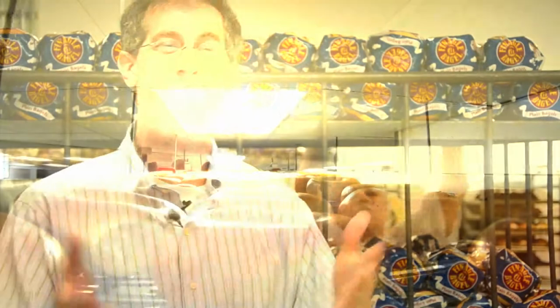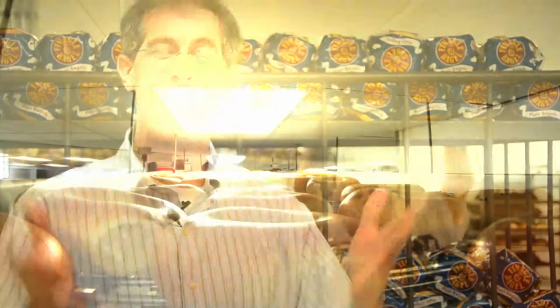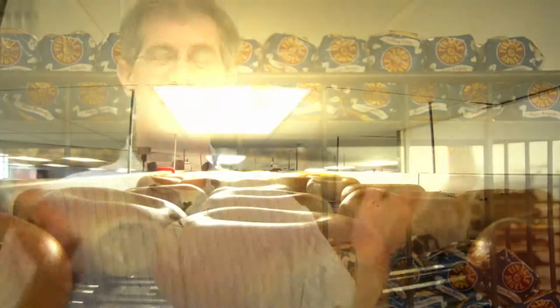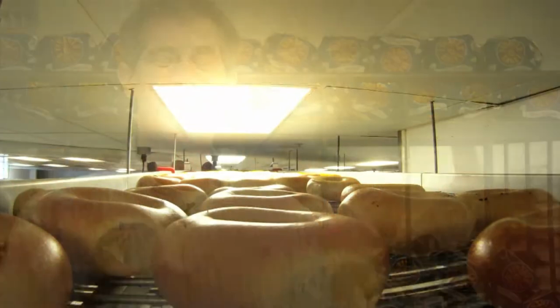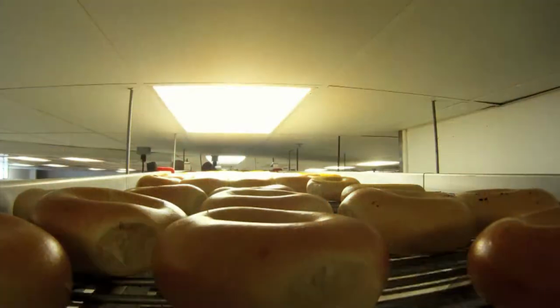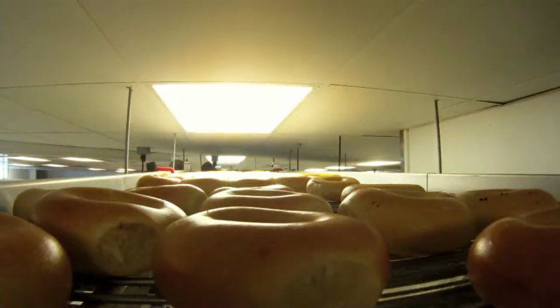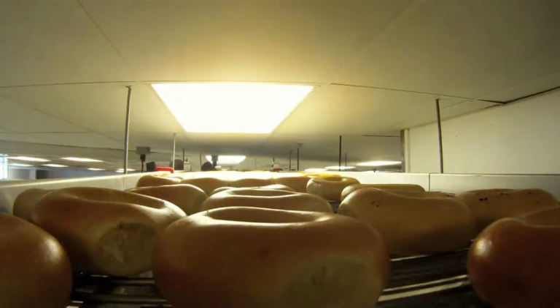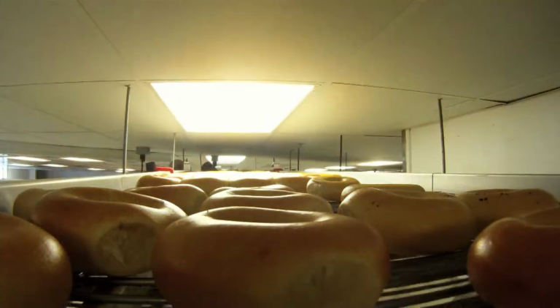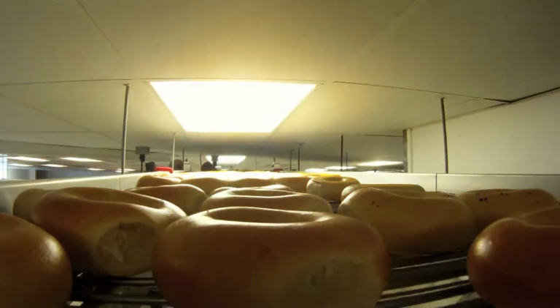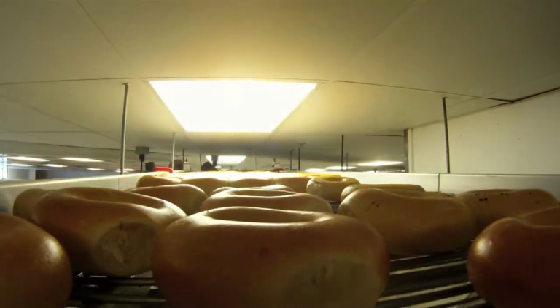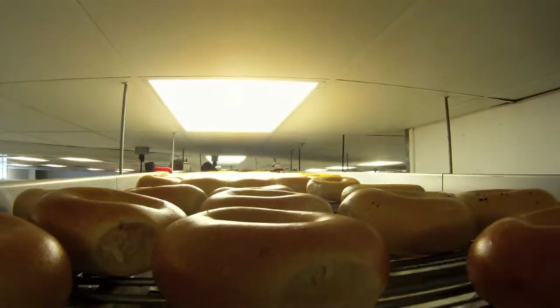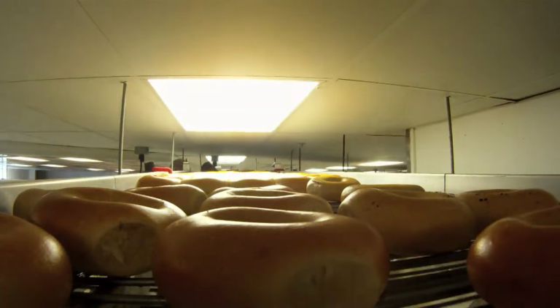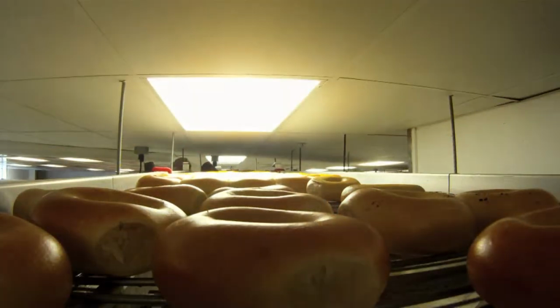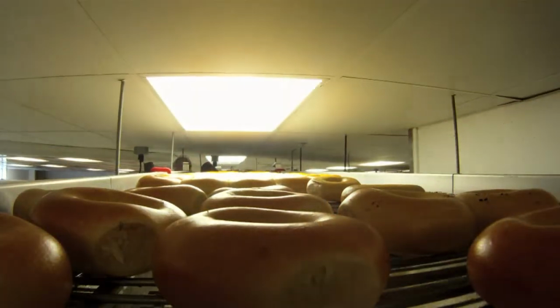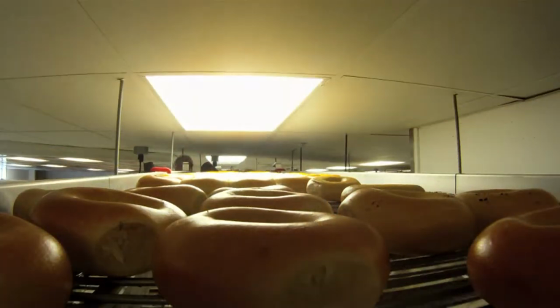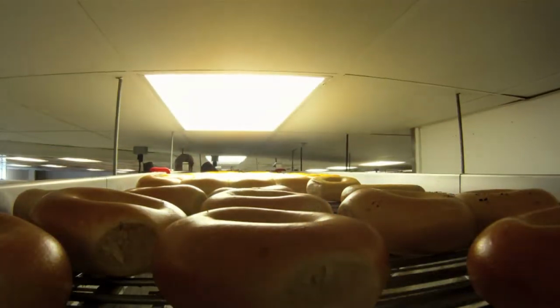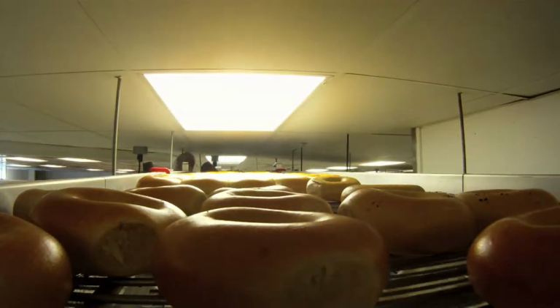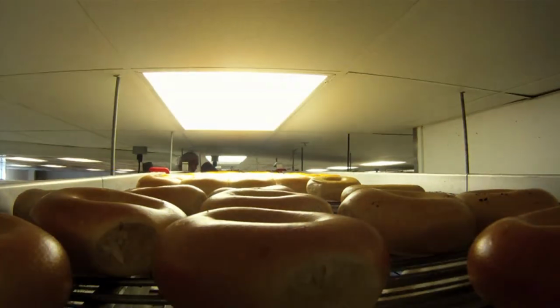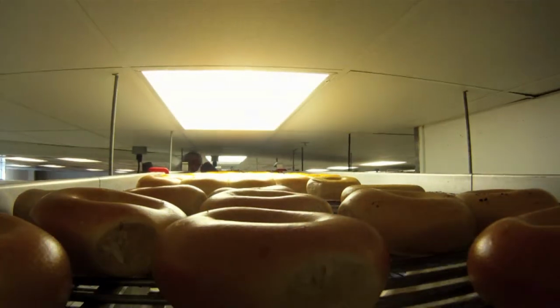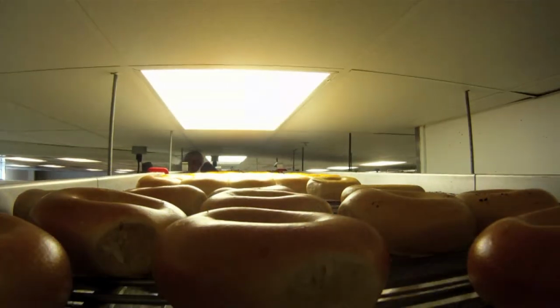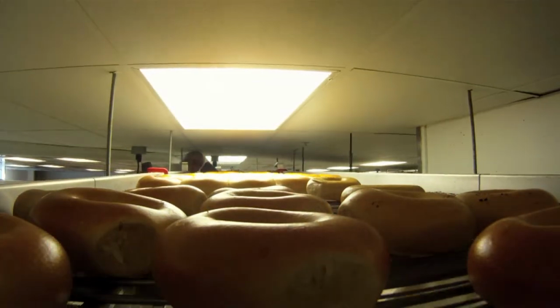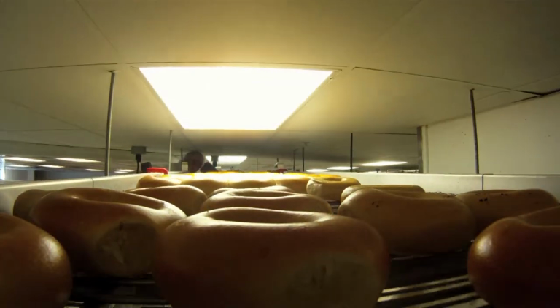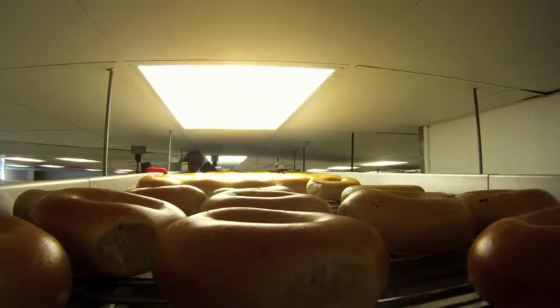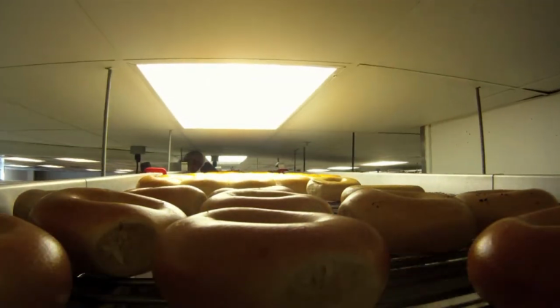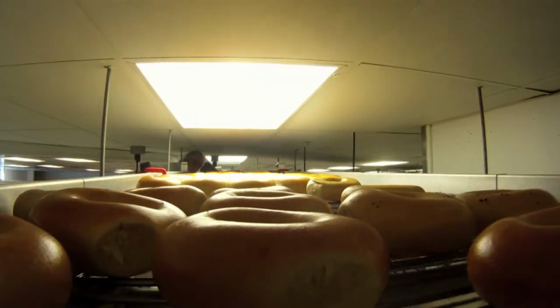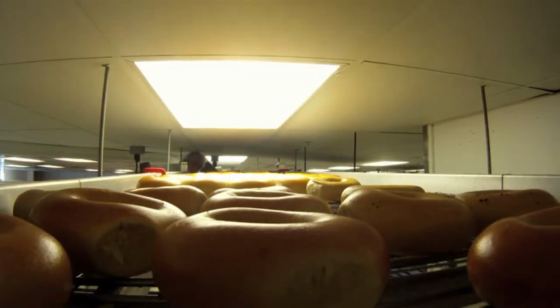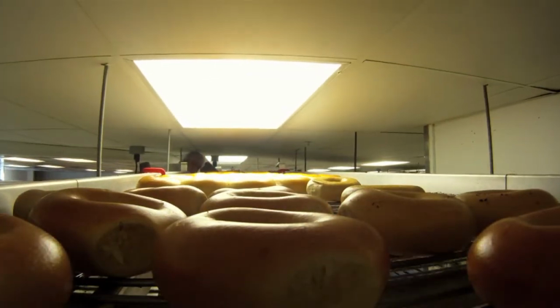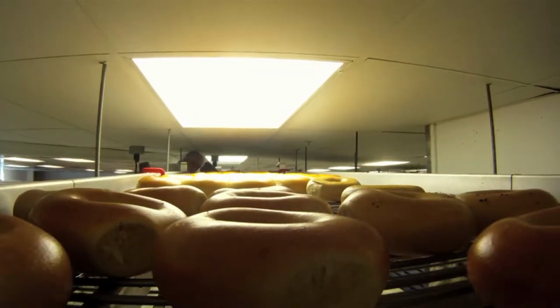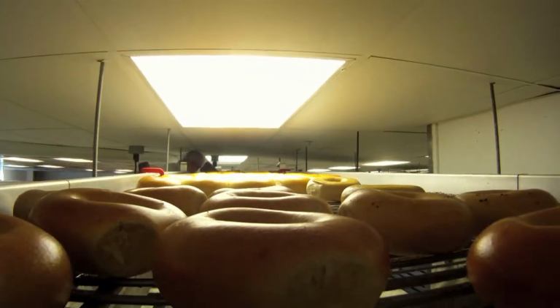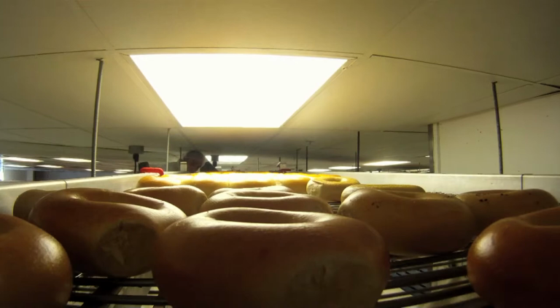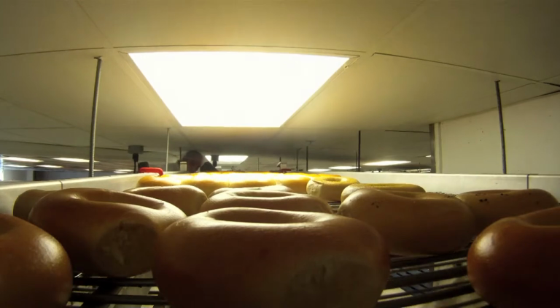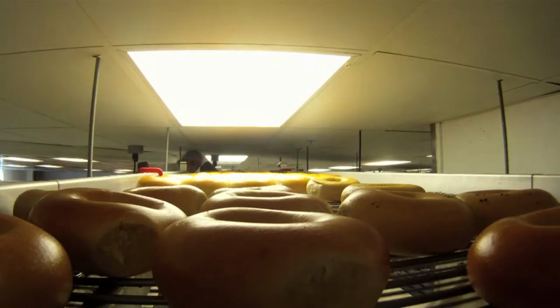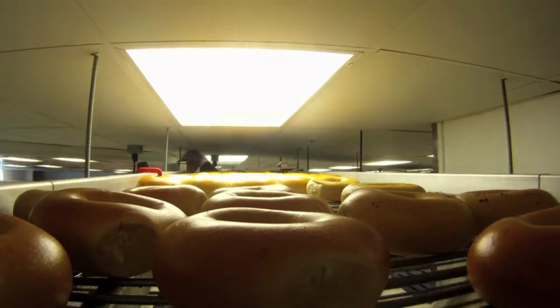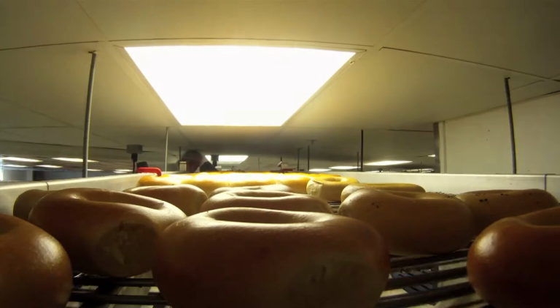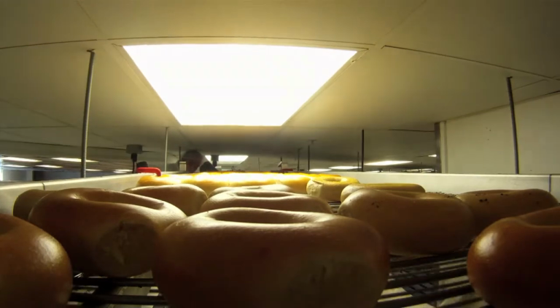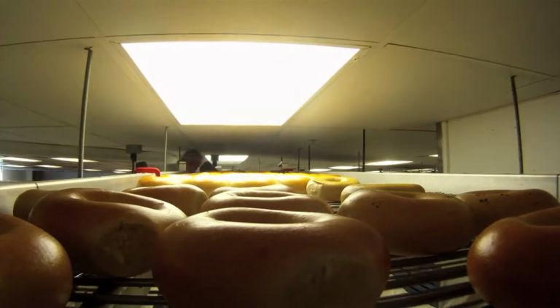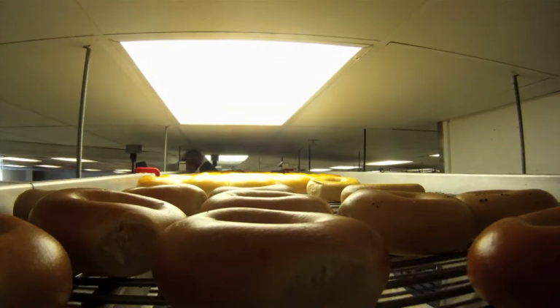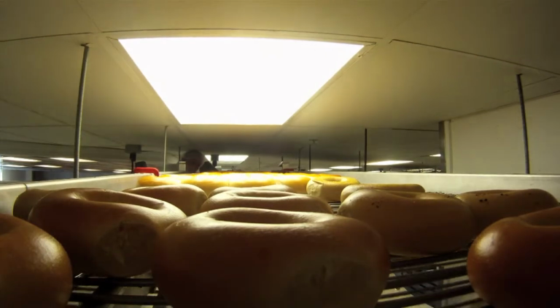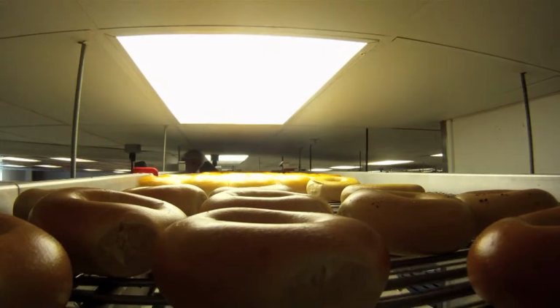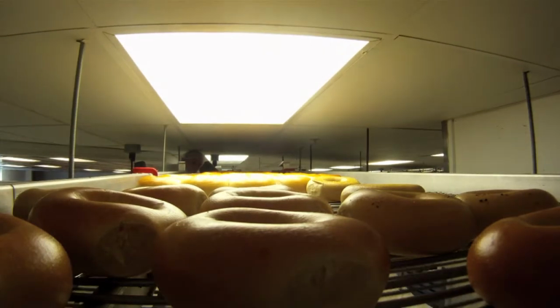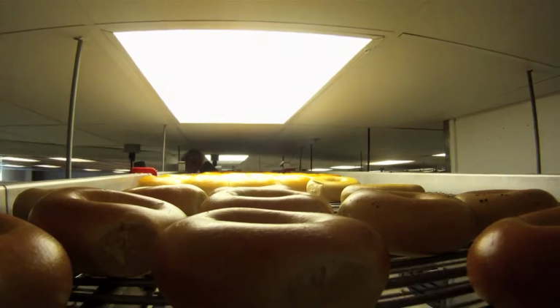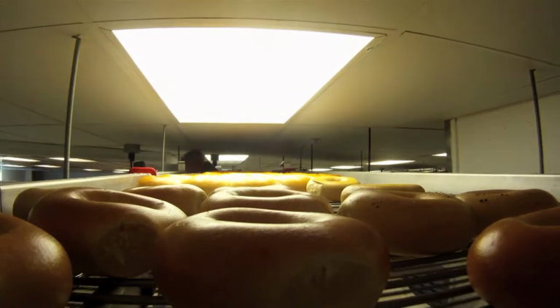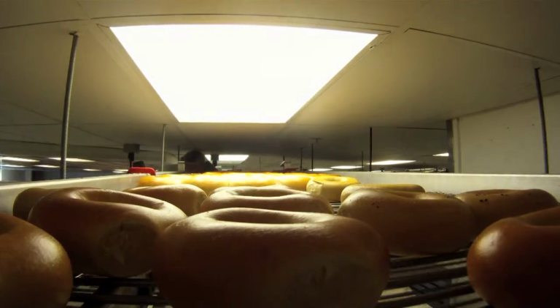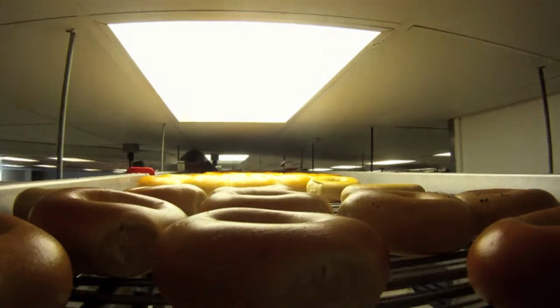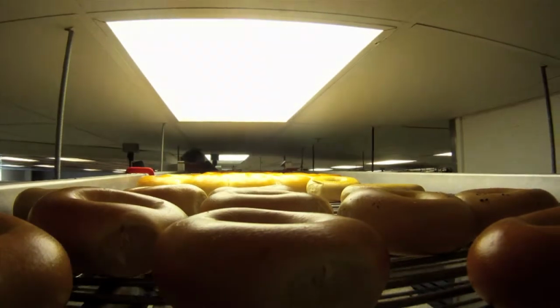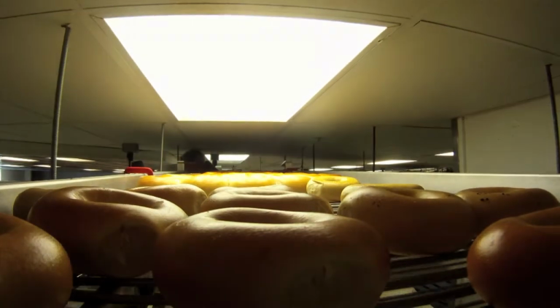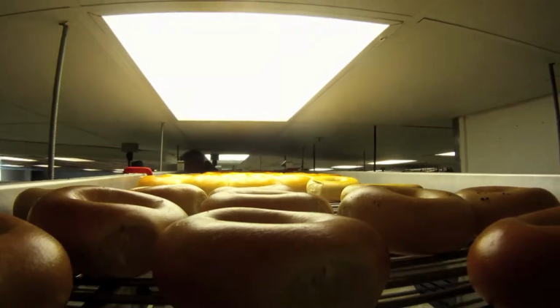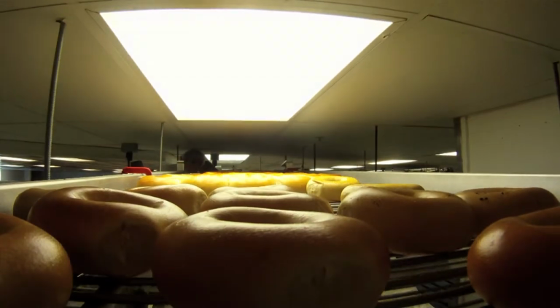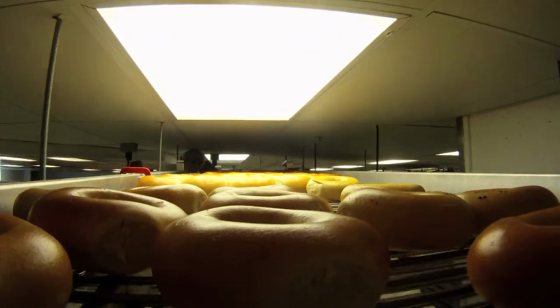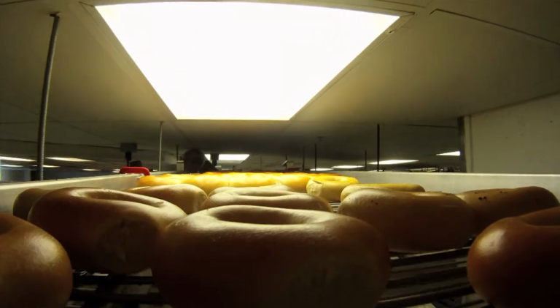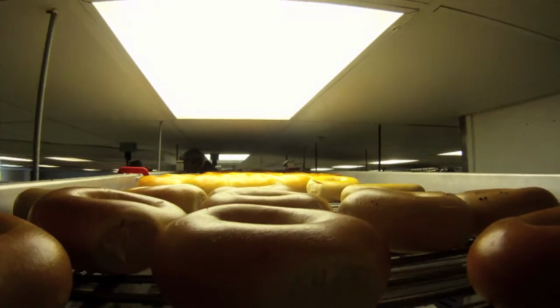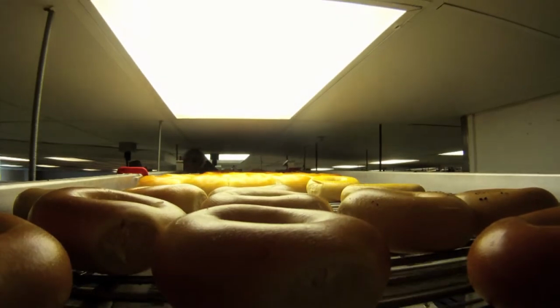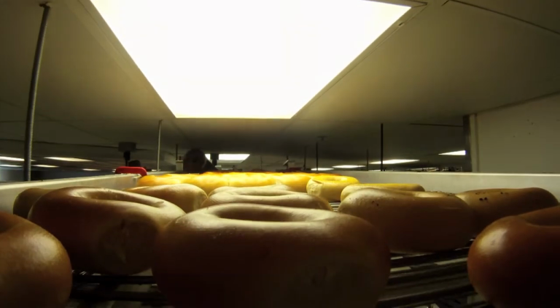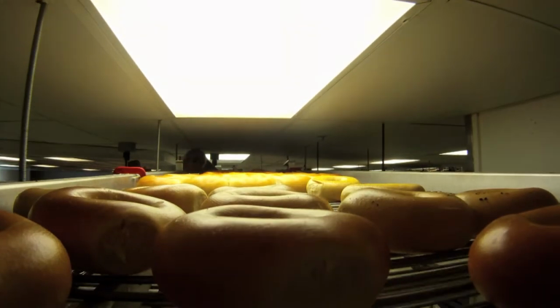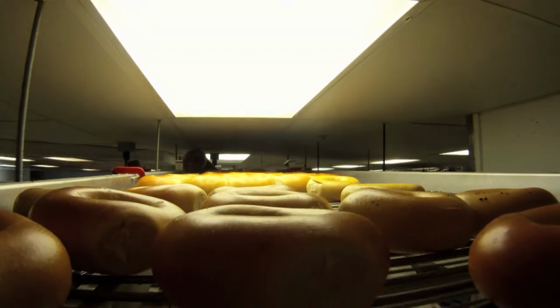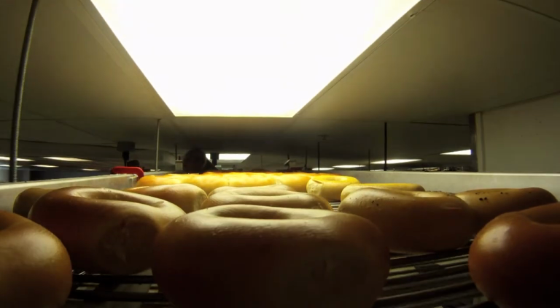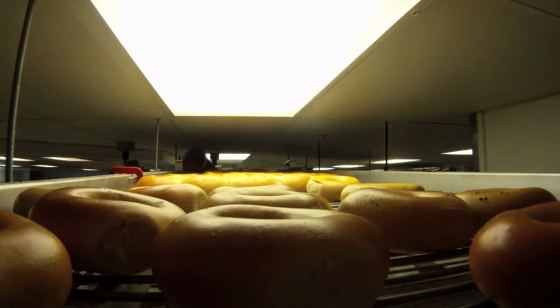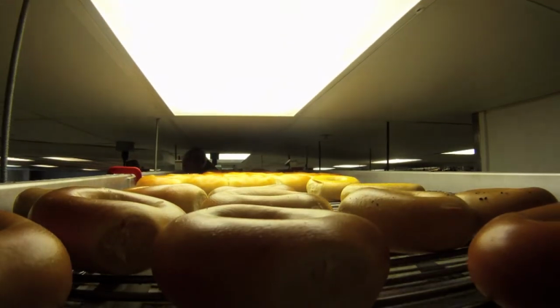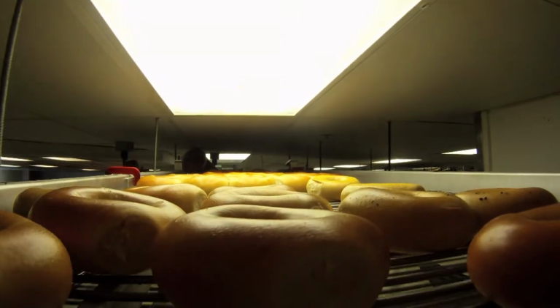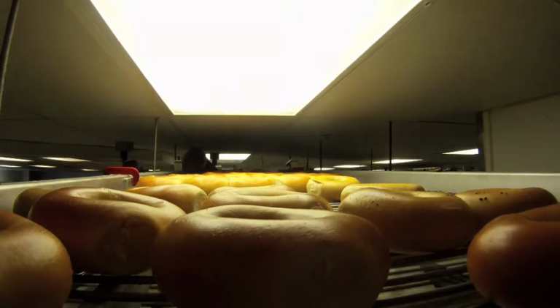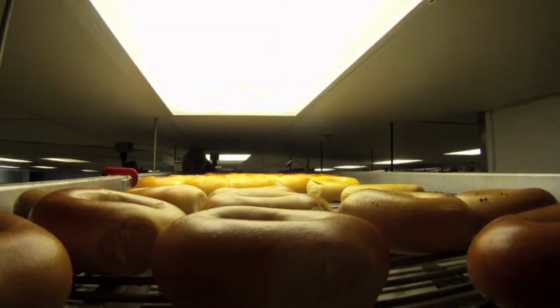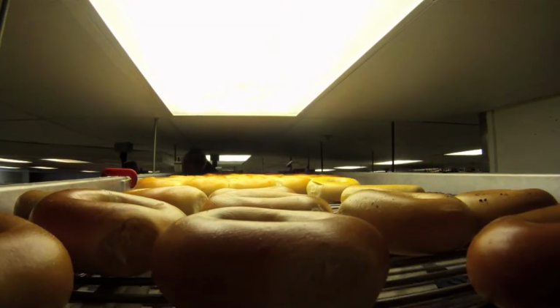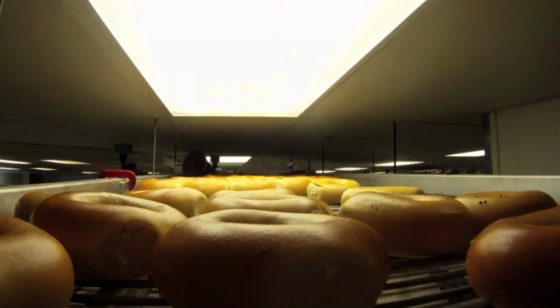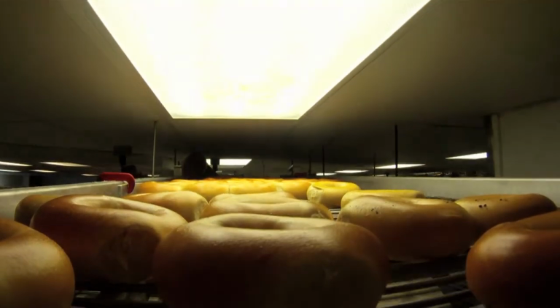The thing that makes a bagel unique is the process in which you make it — the ingredients that you use and traditional baking methods.